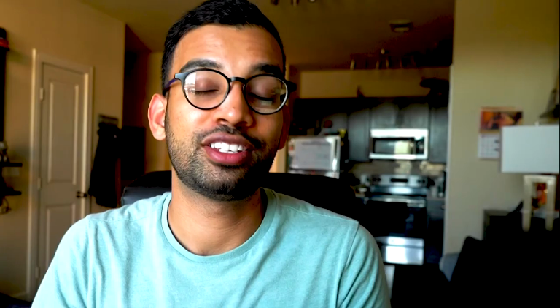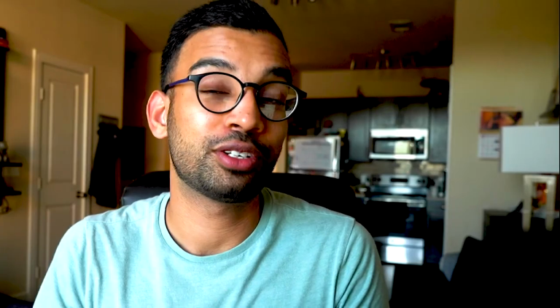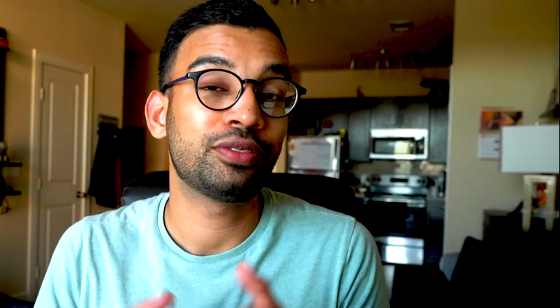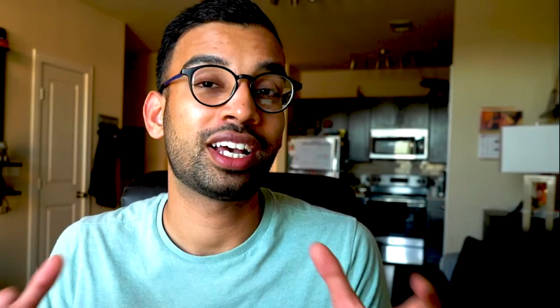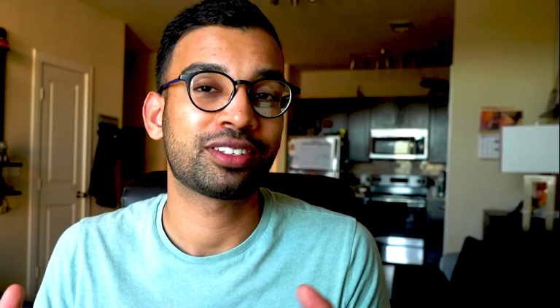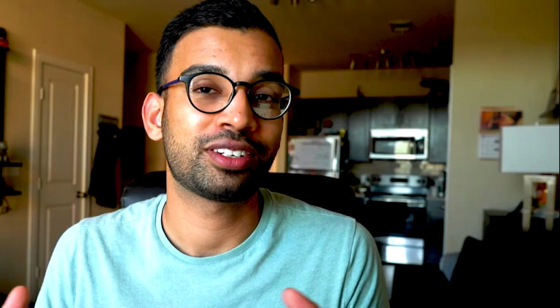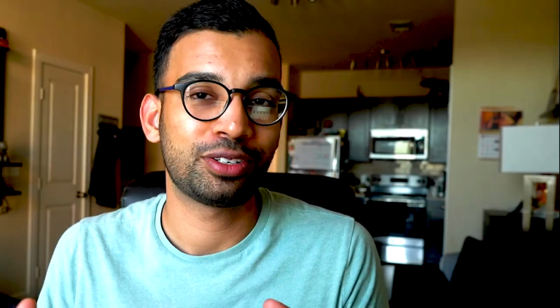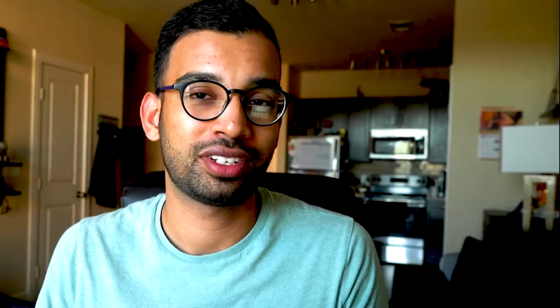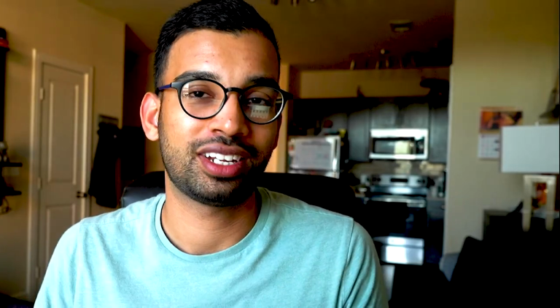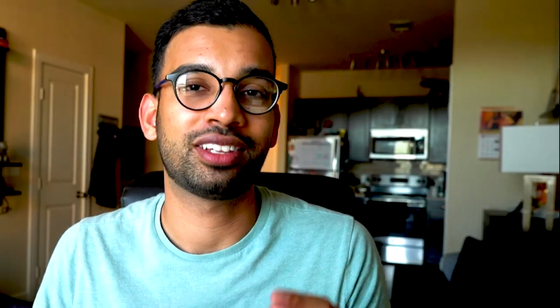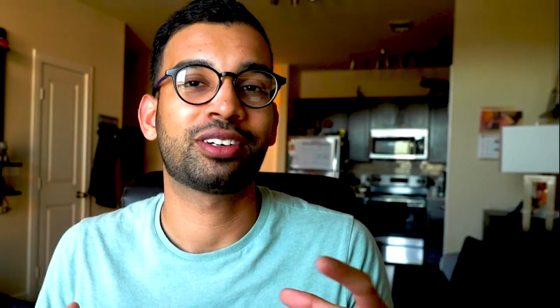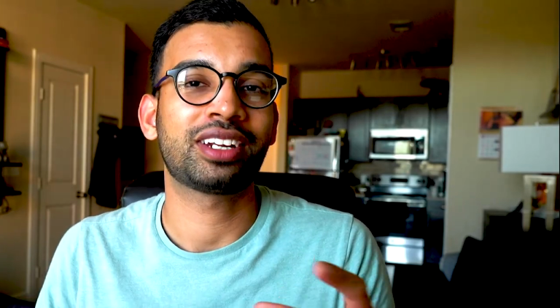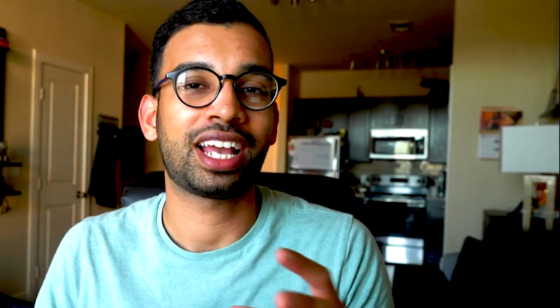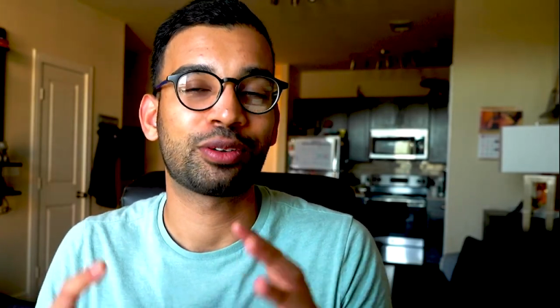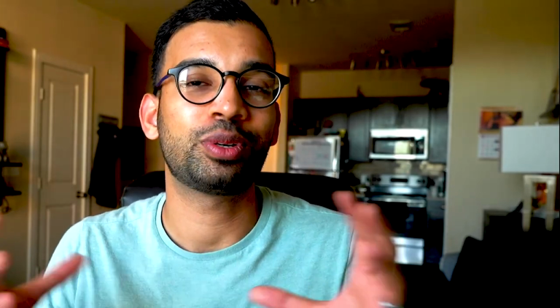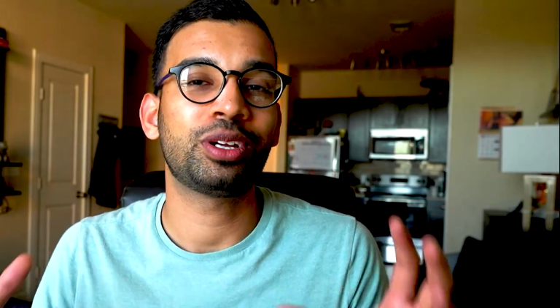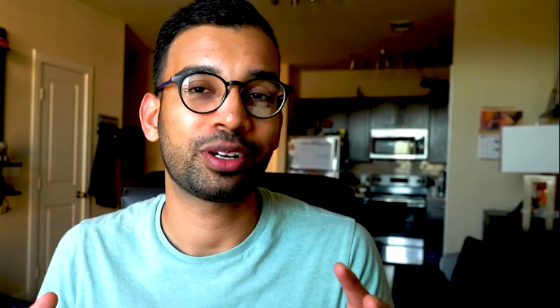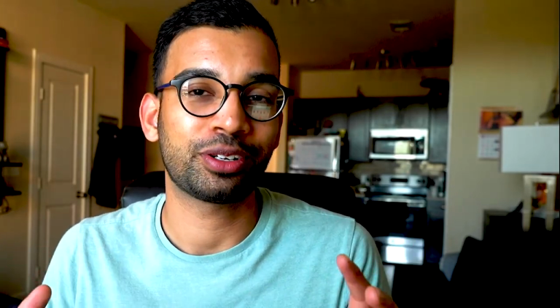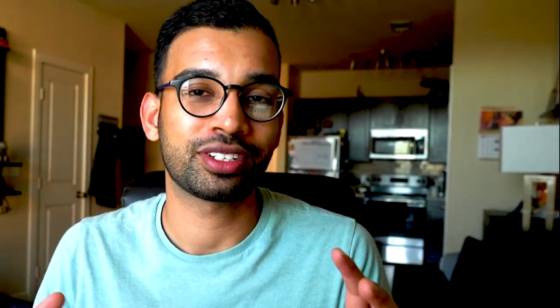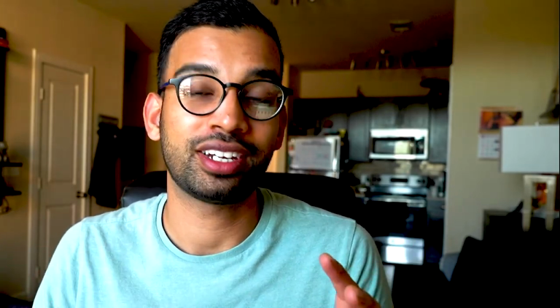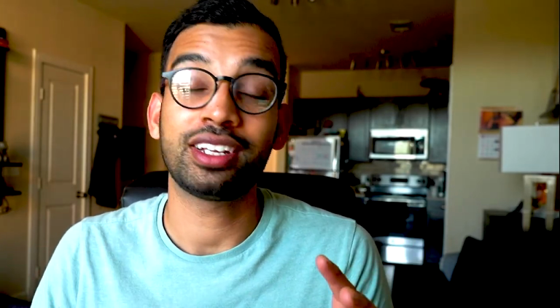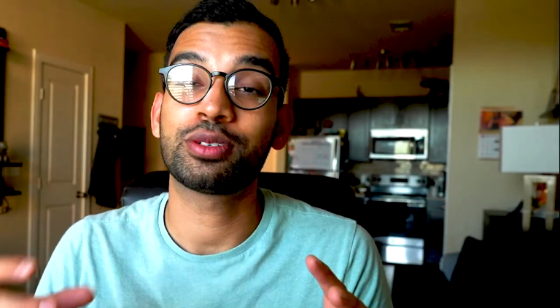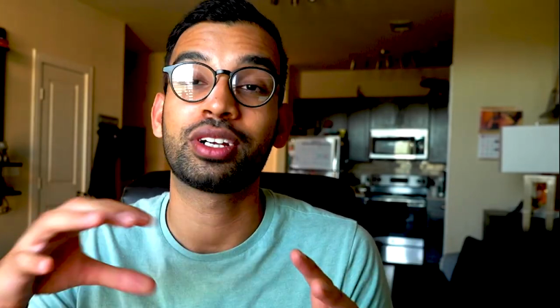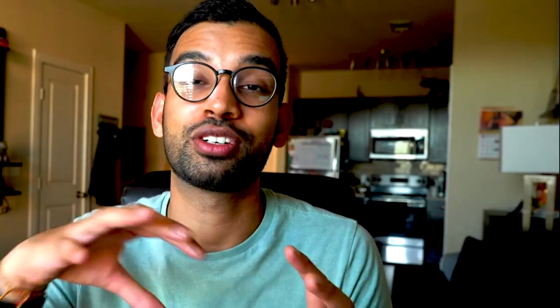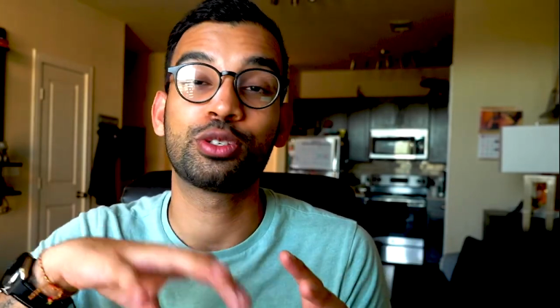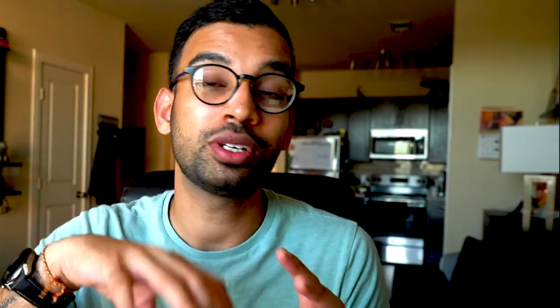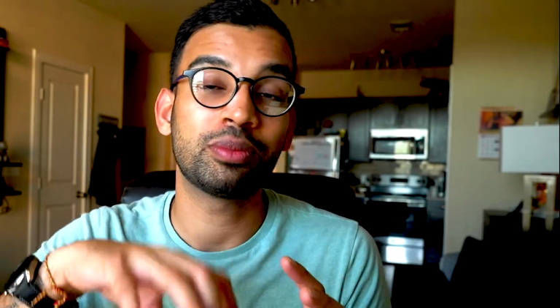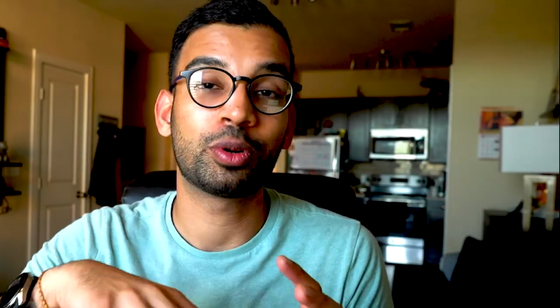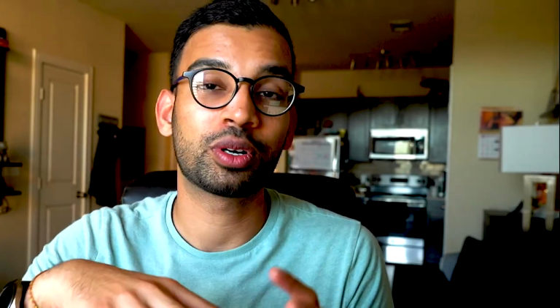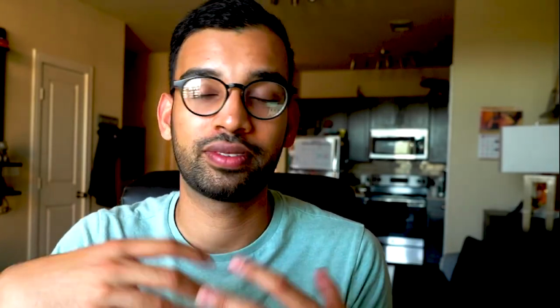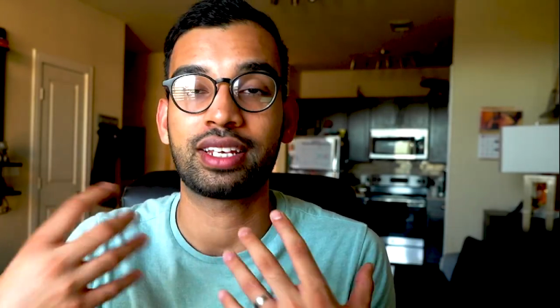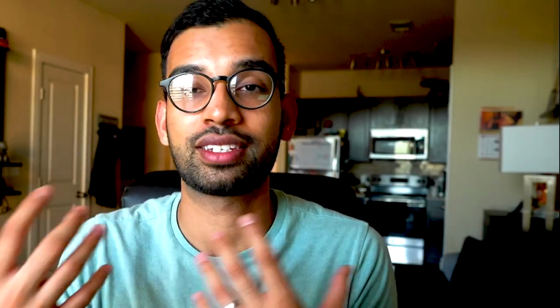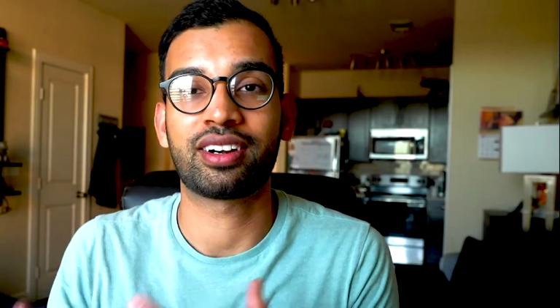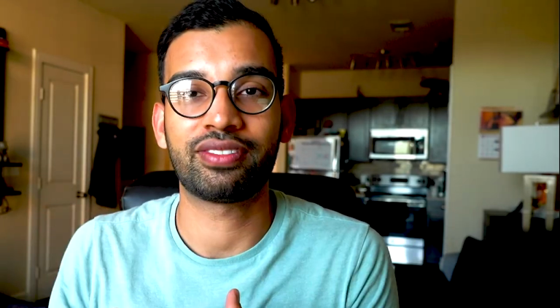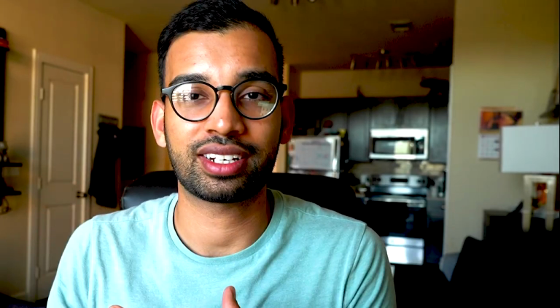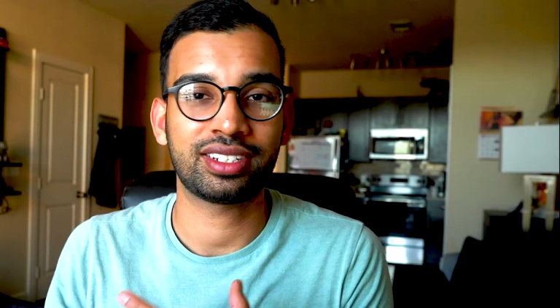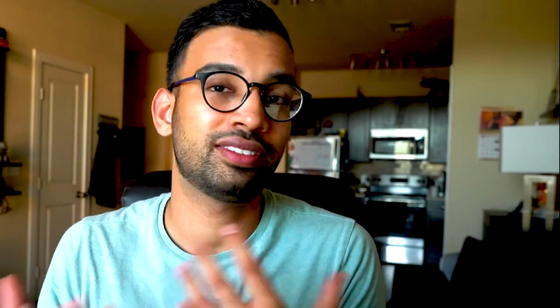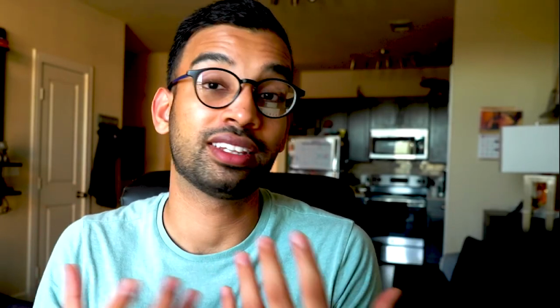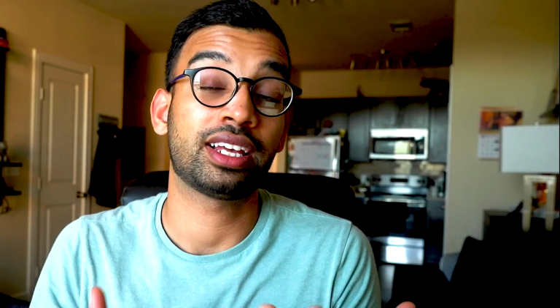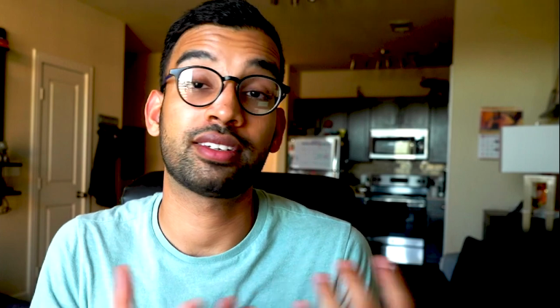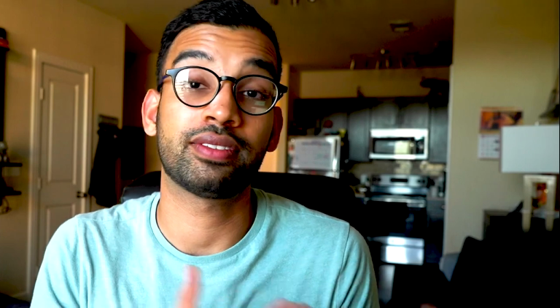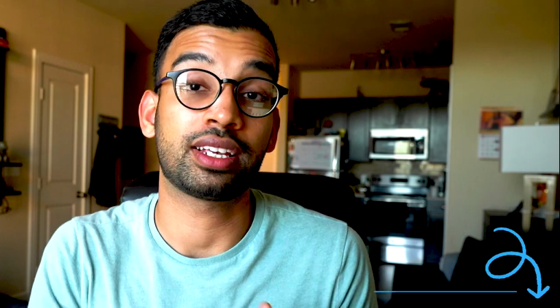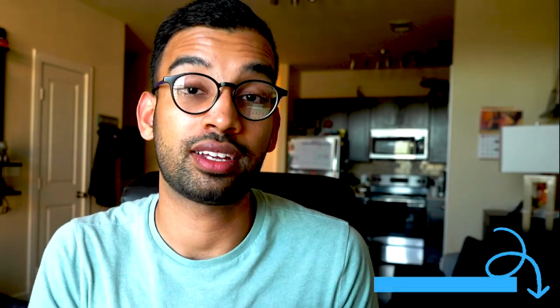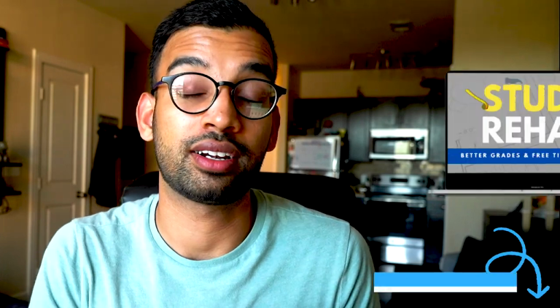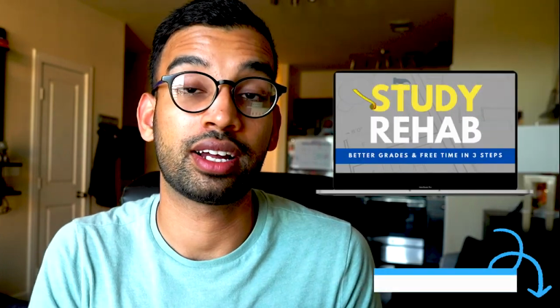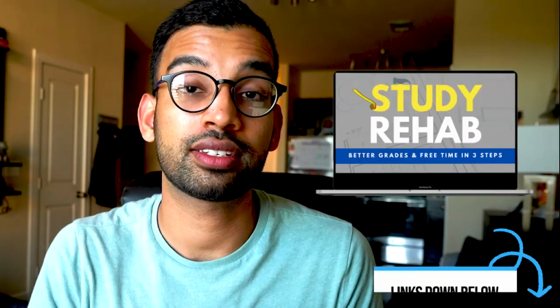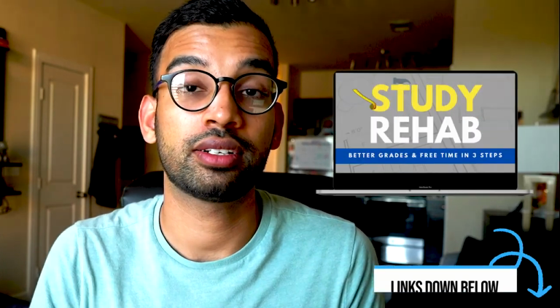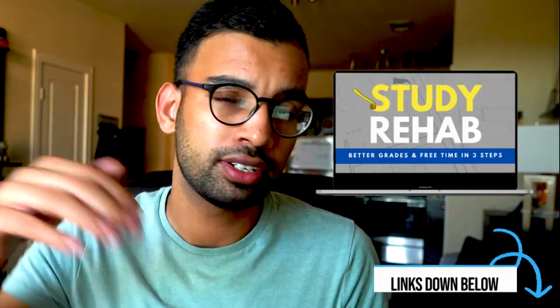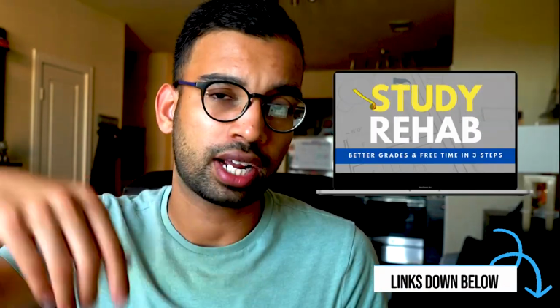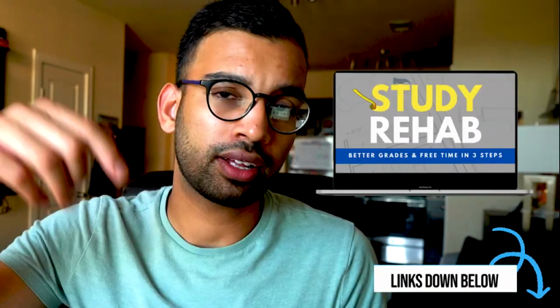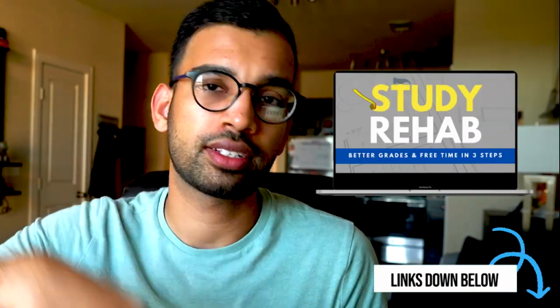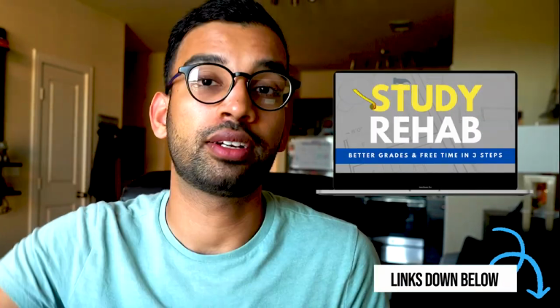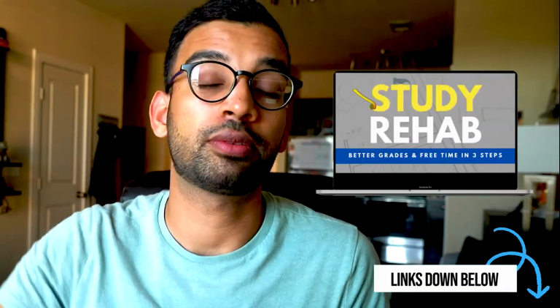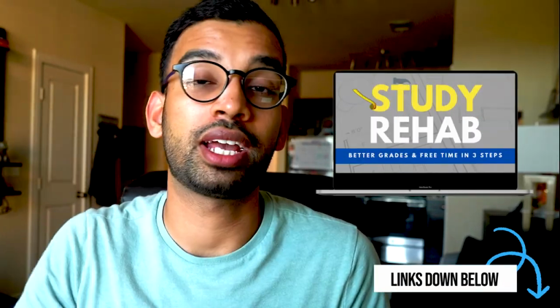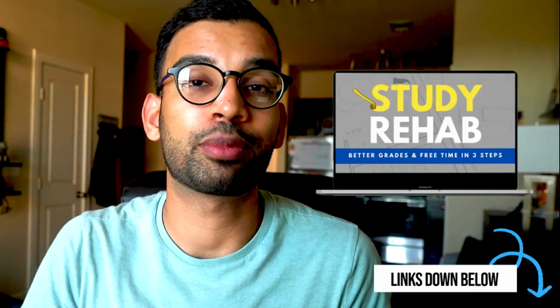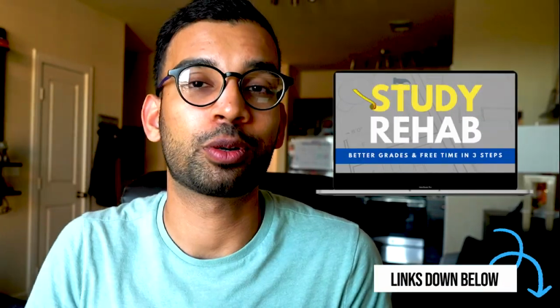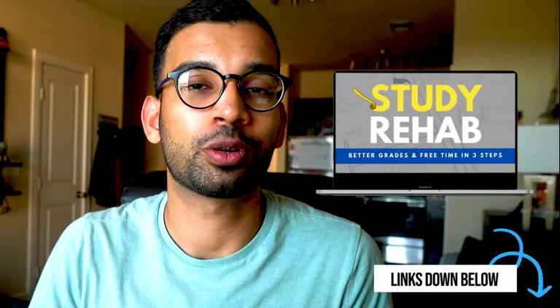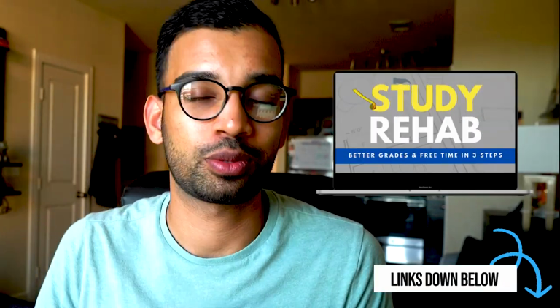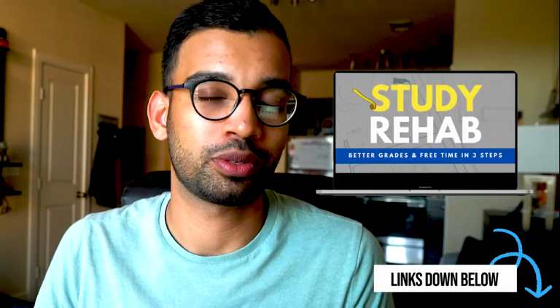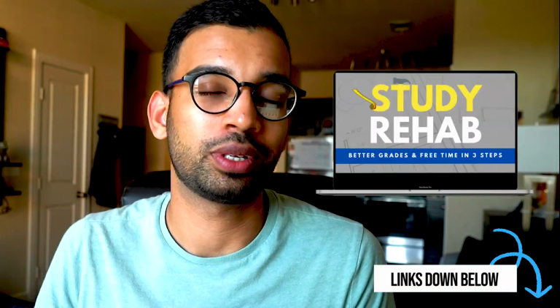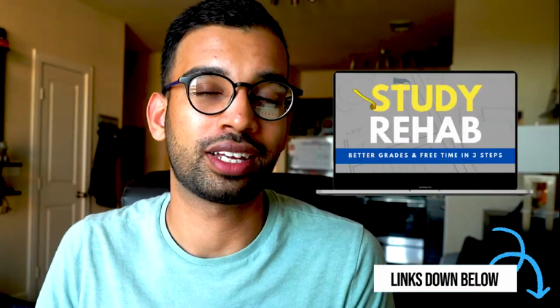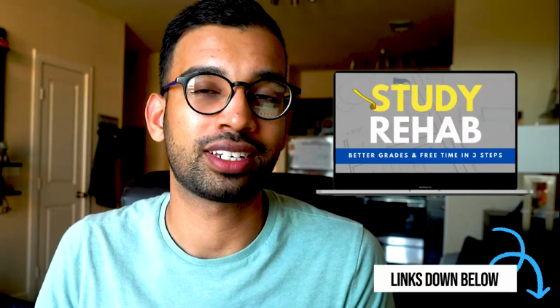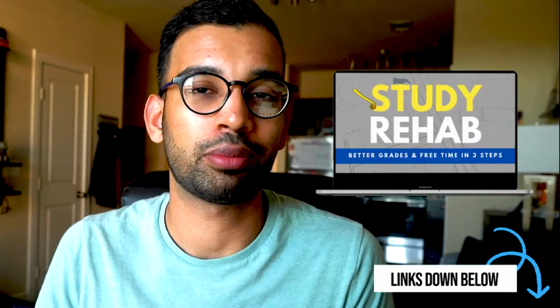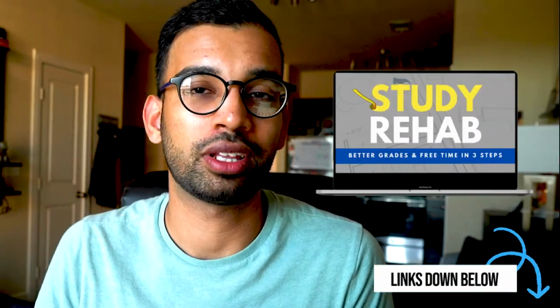If you're interested in learning how to rehaul your studying — doing more of what's effective and less of what's not — check out the Study Rehab course, which will be linked down below.